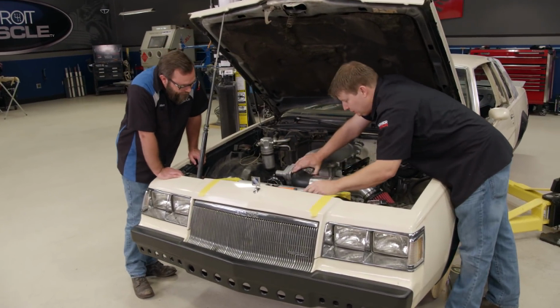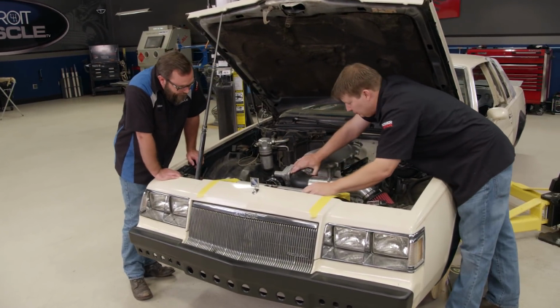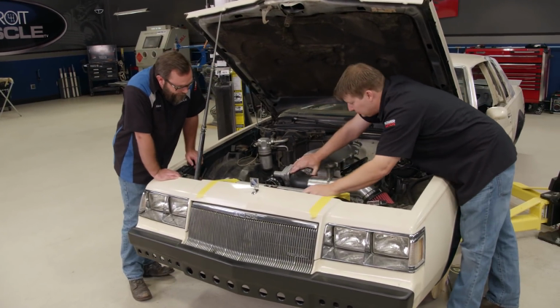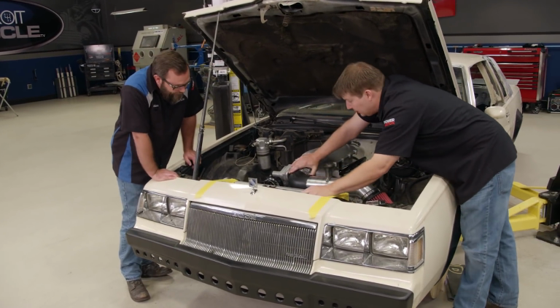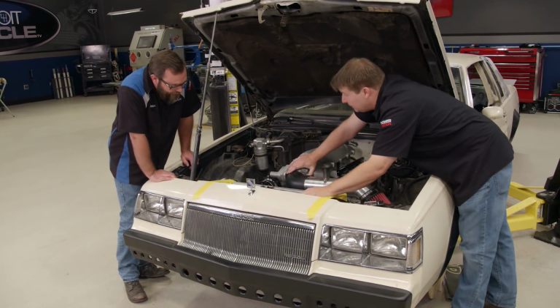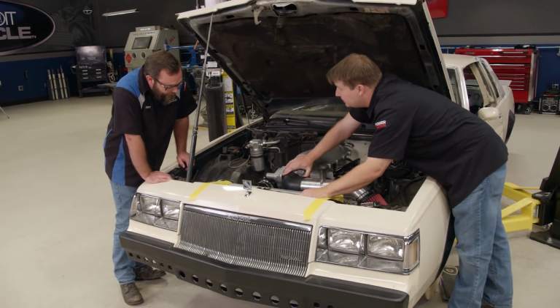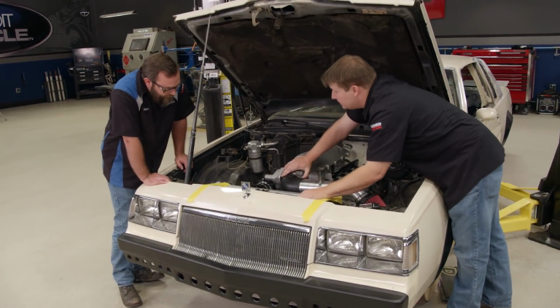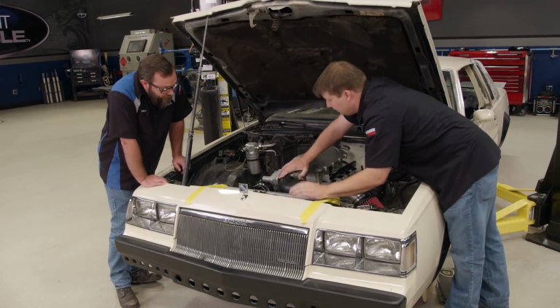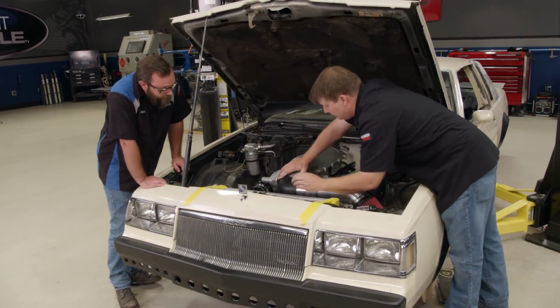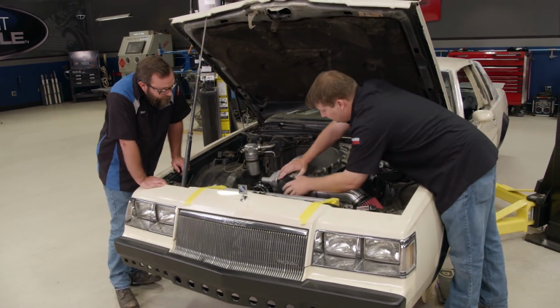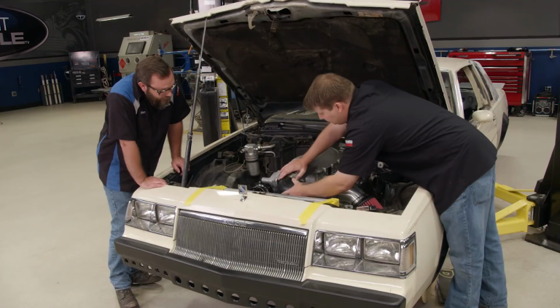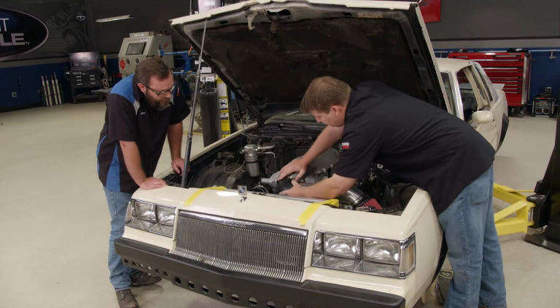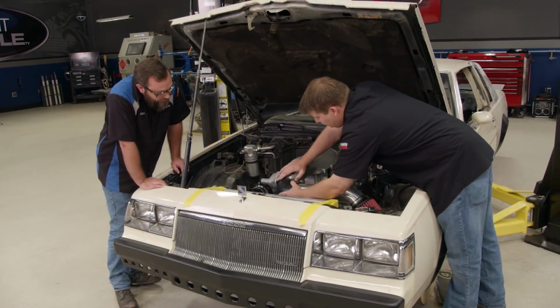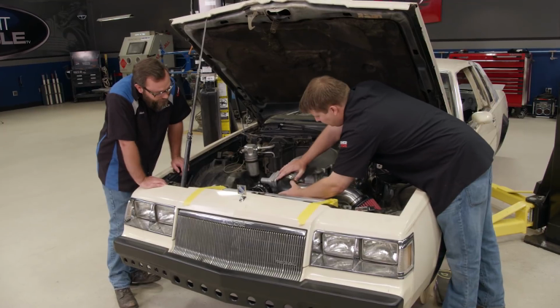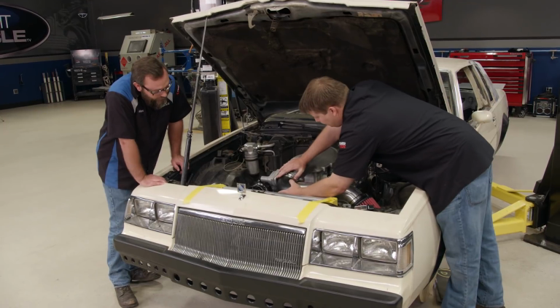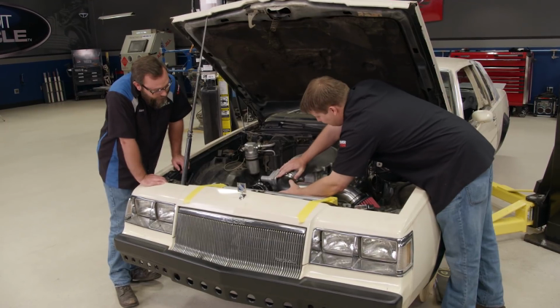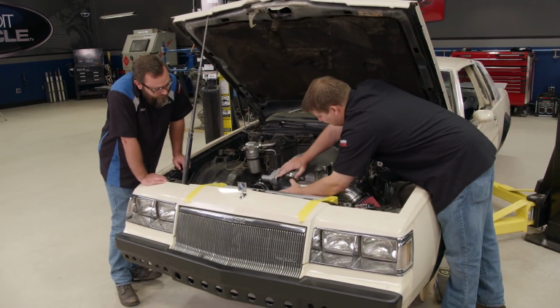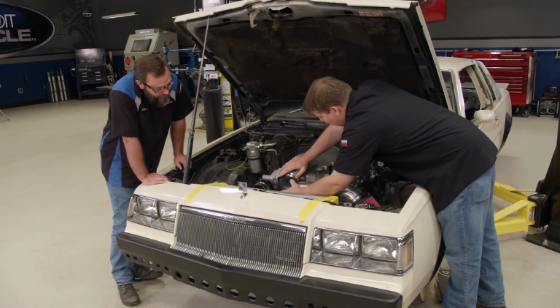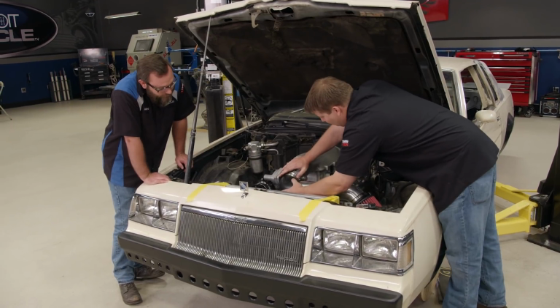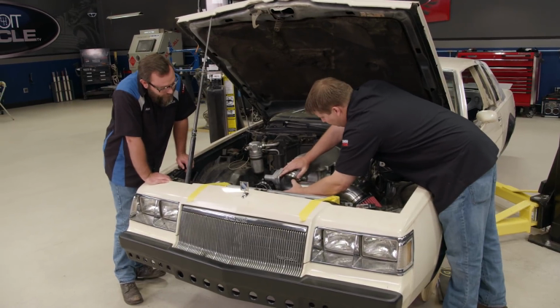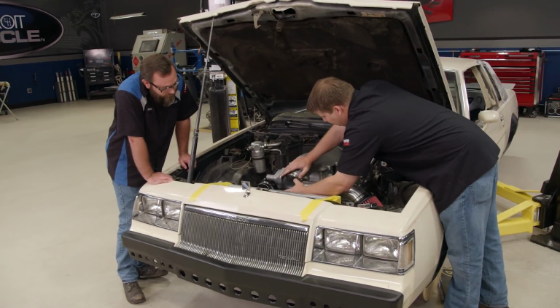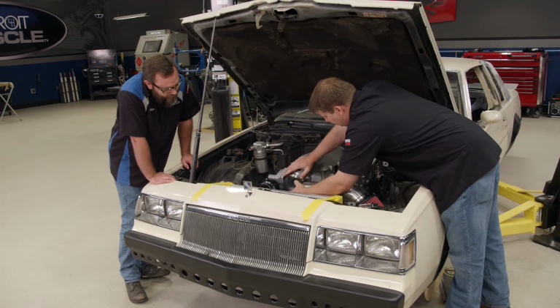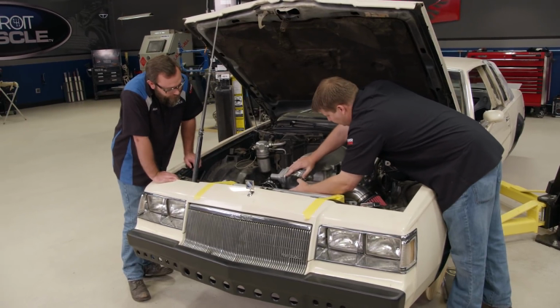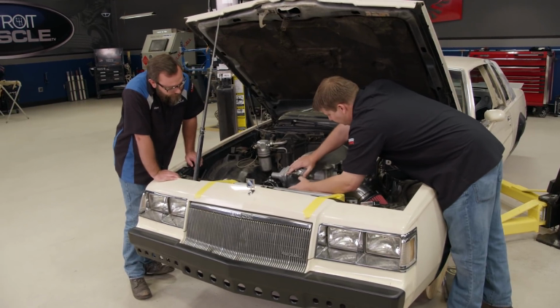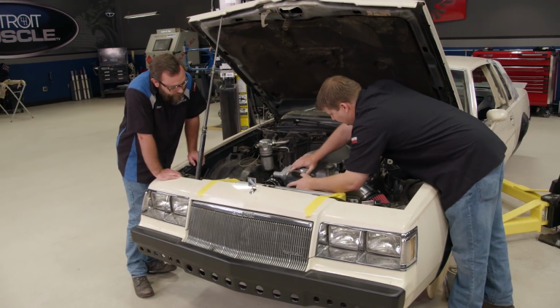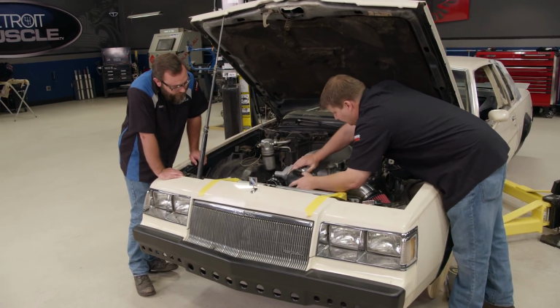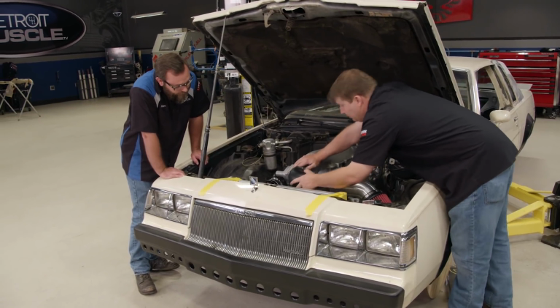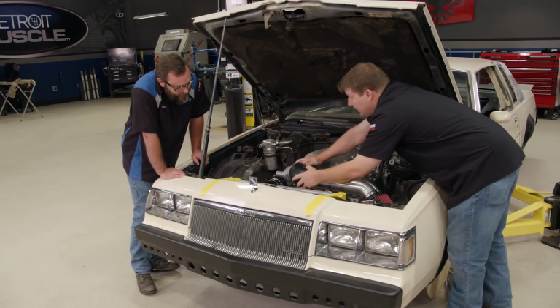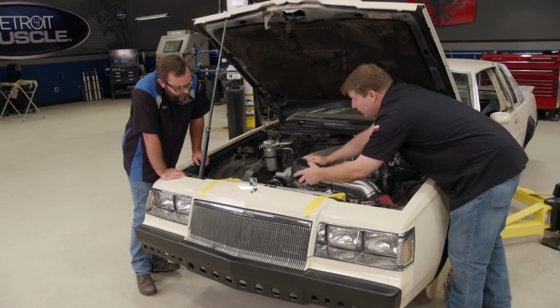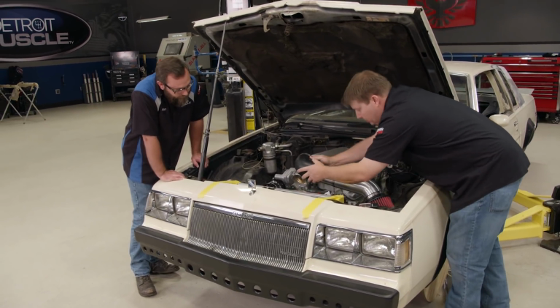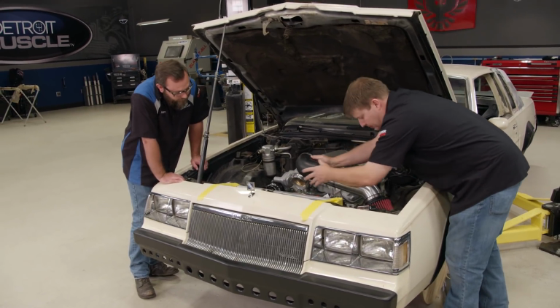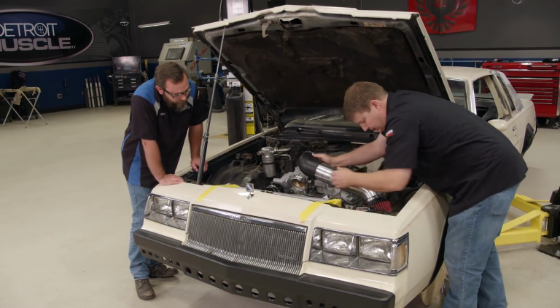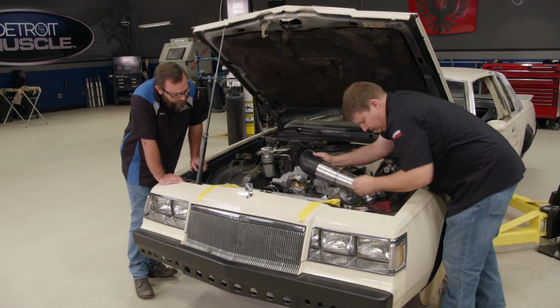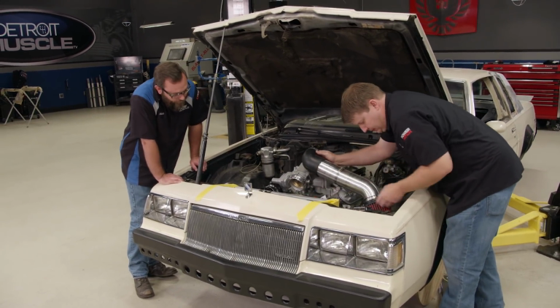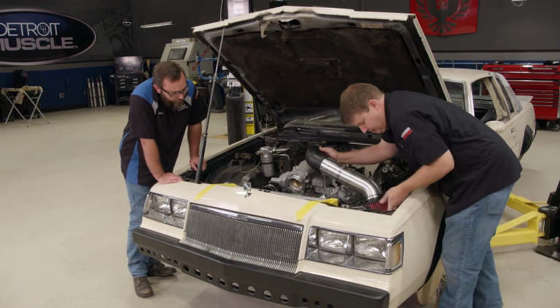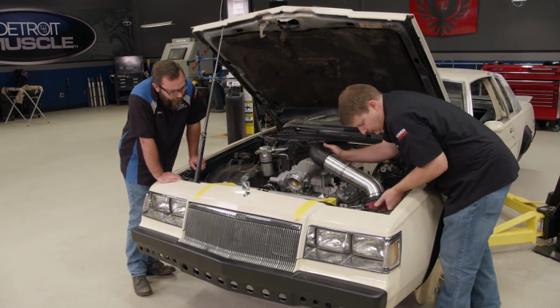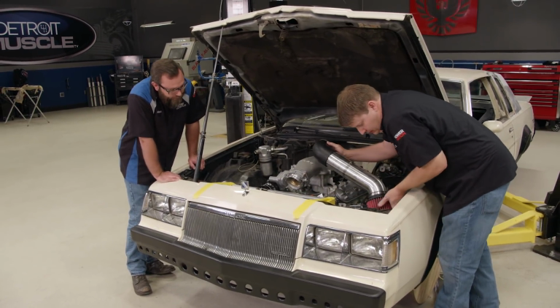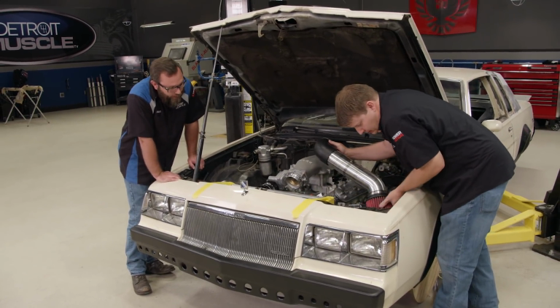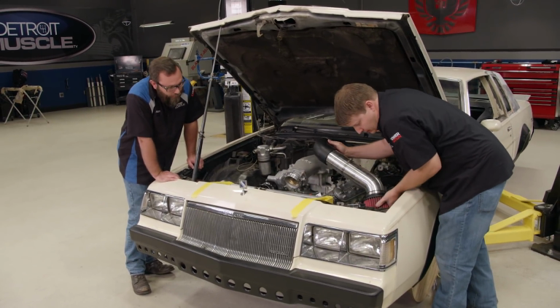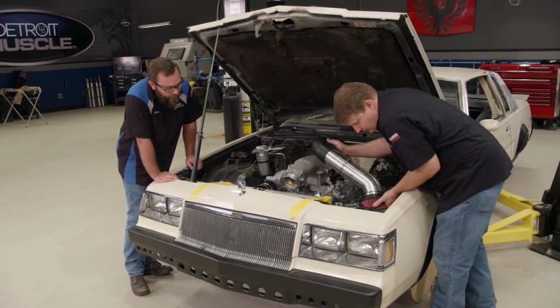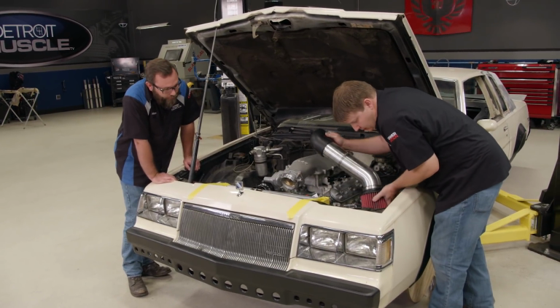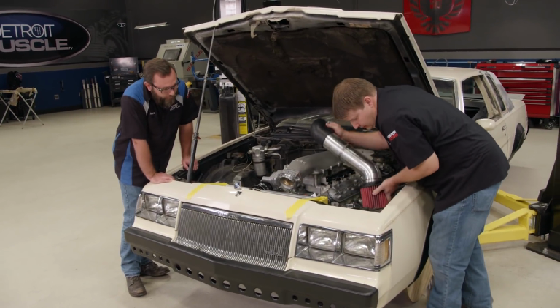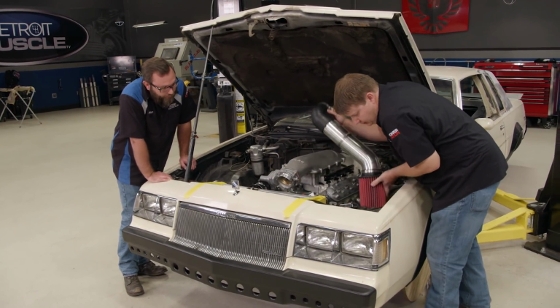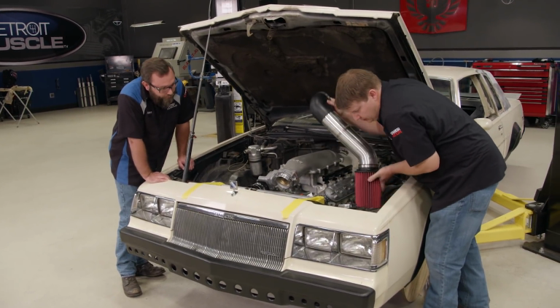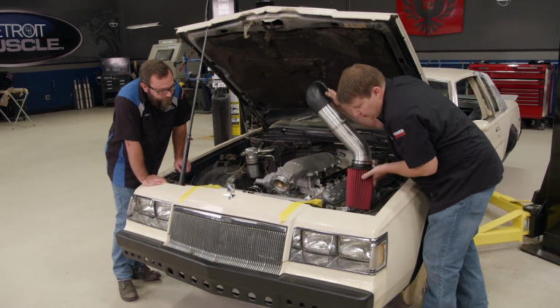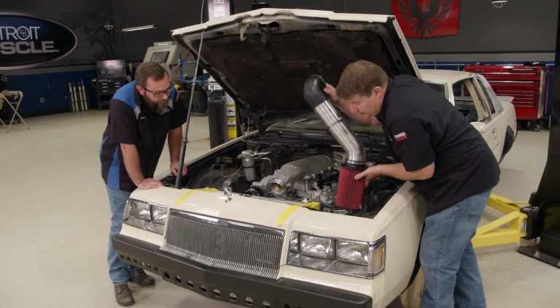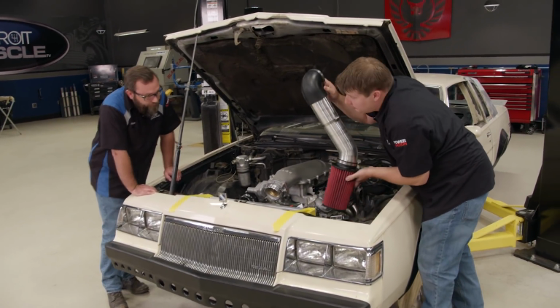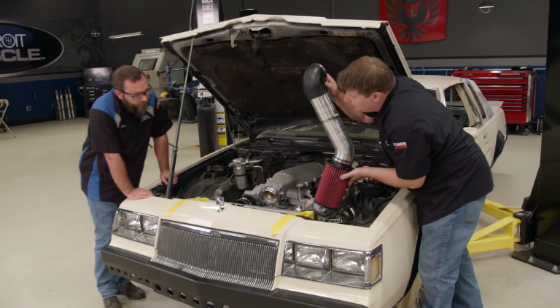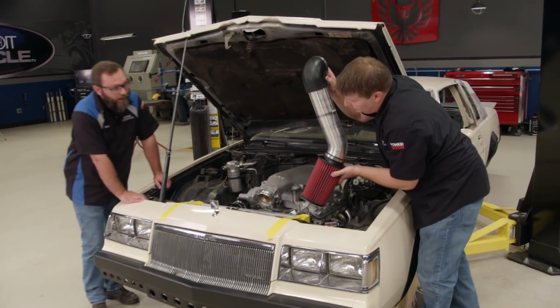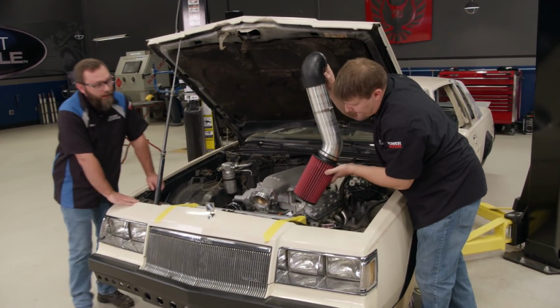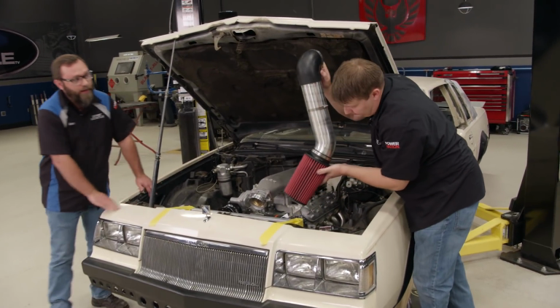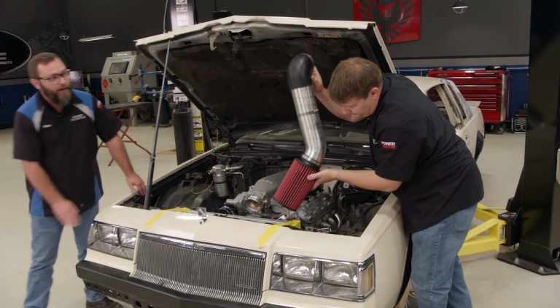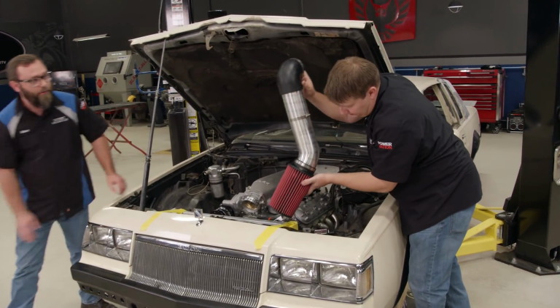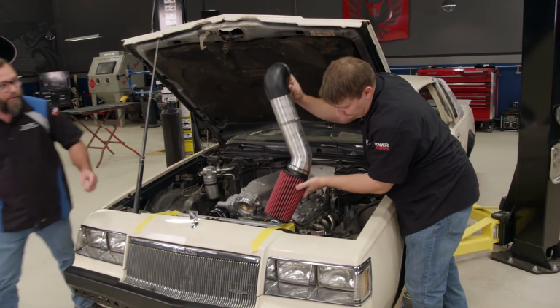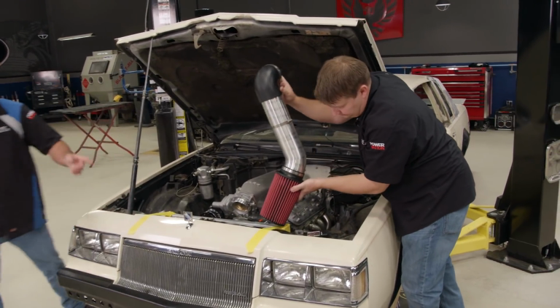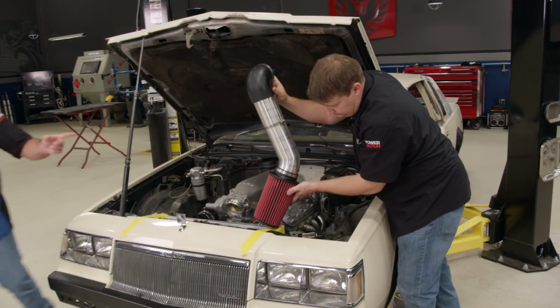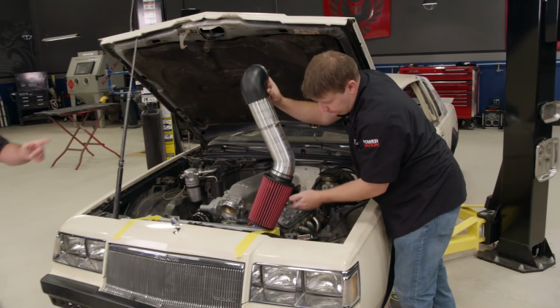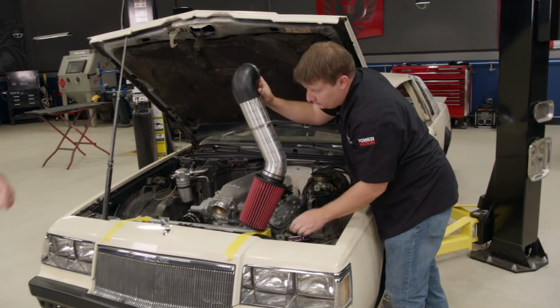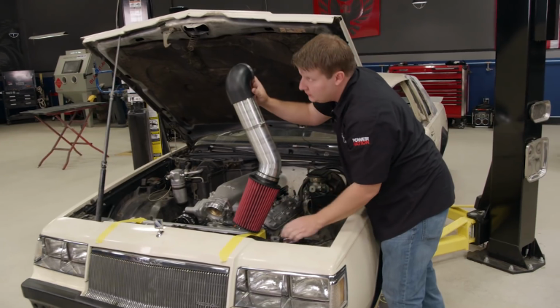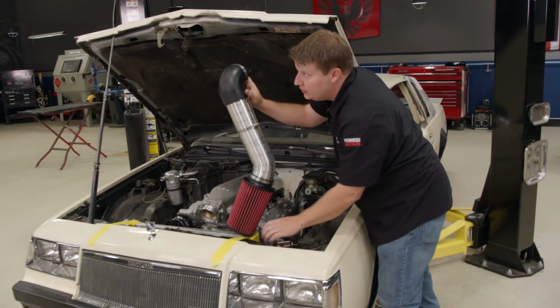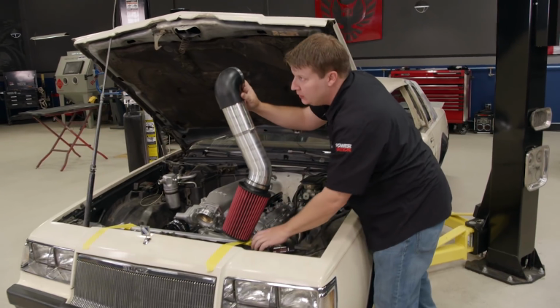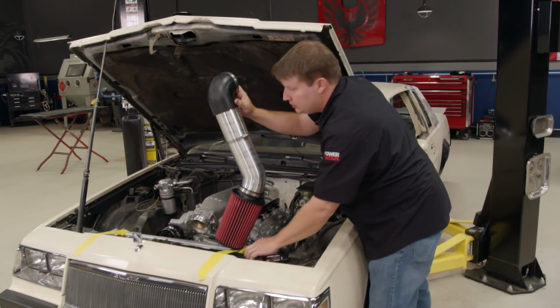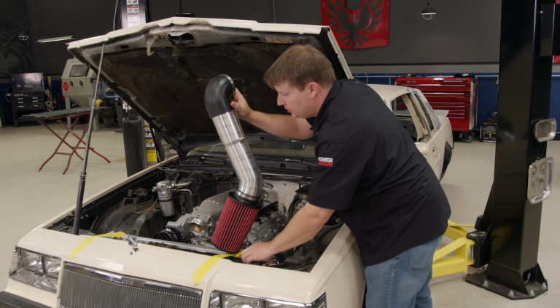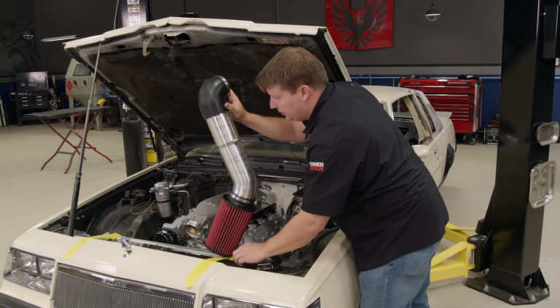I'm working on taking this off so I can weld it together and make it one piece. I'll leave the welder on for you. I'm going to work on radiator hoses.